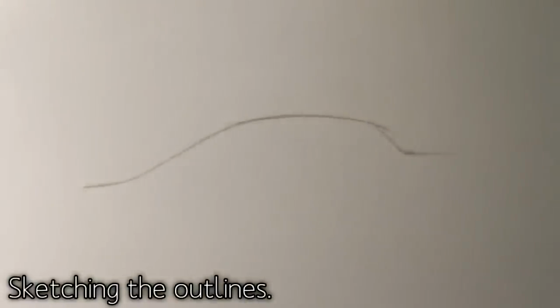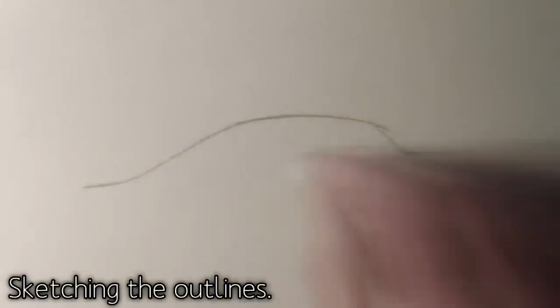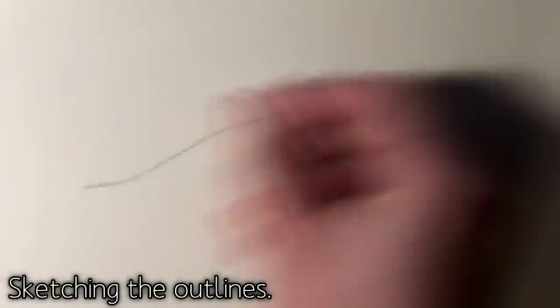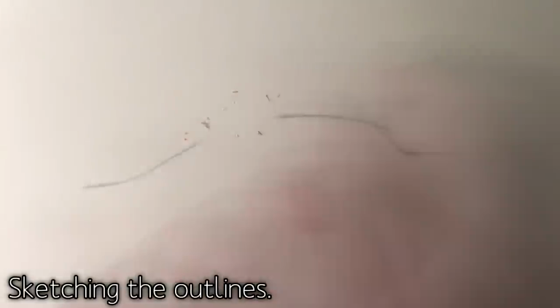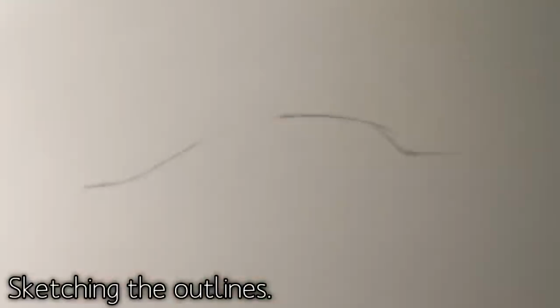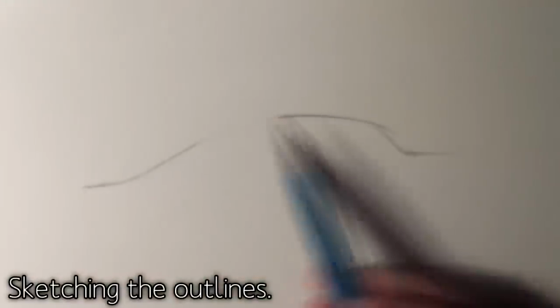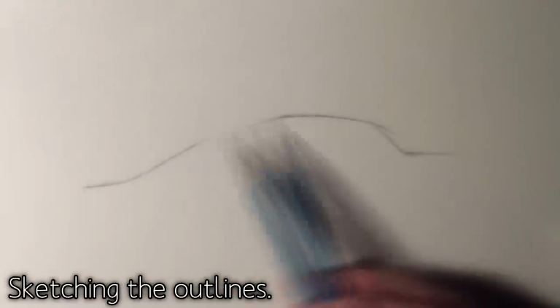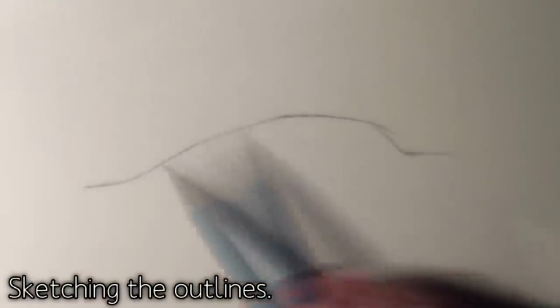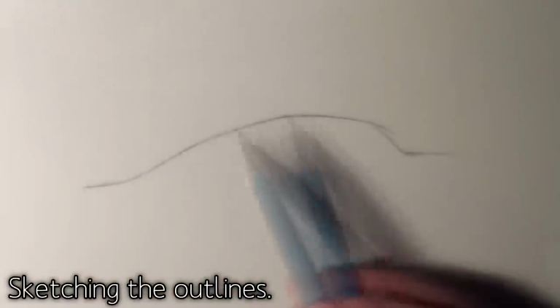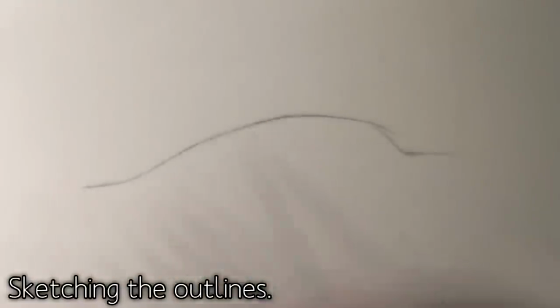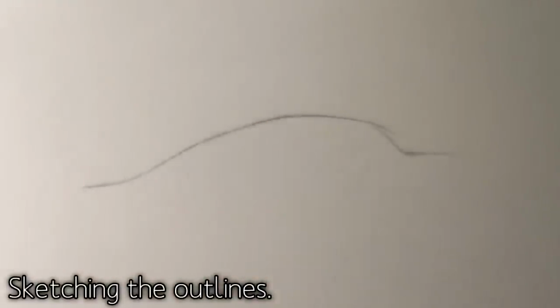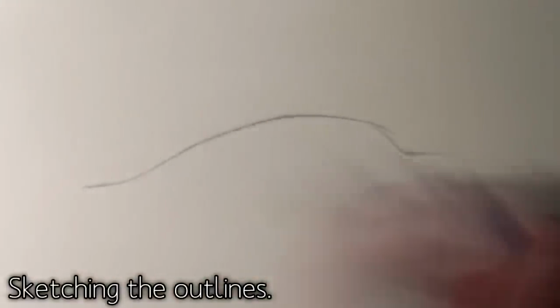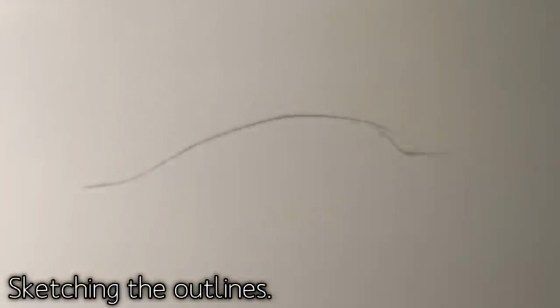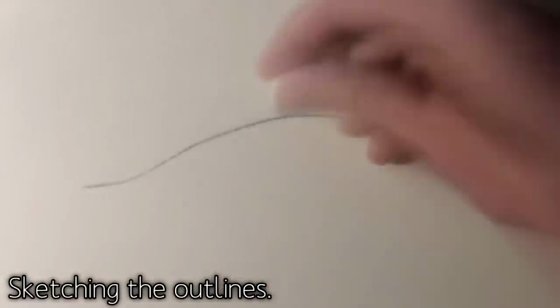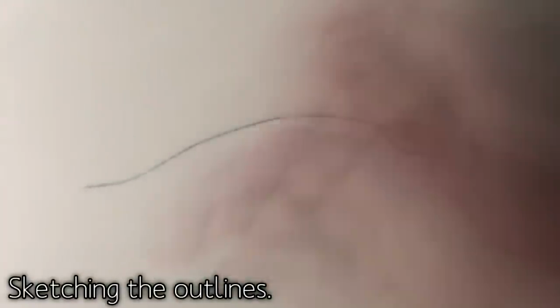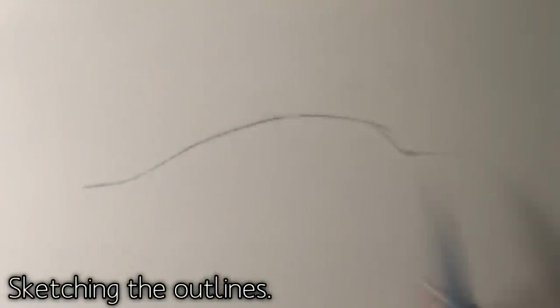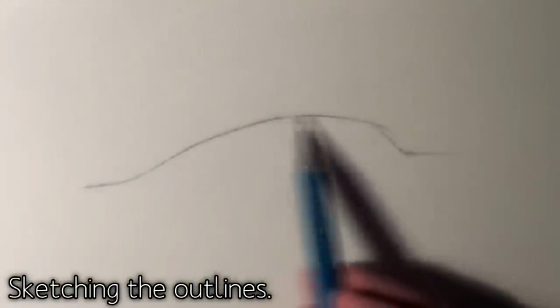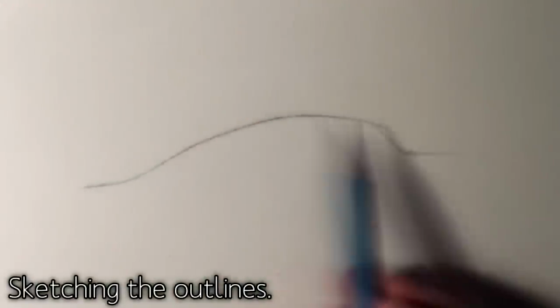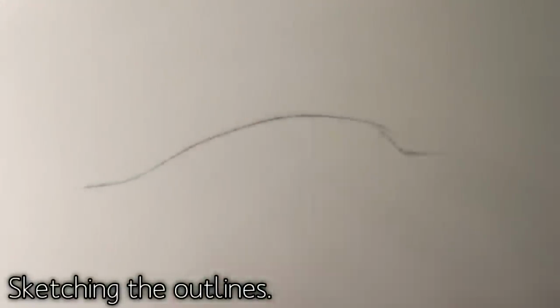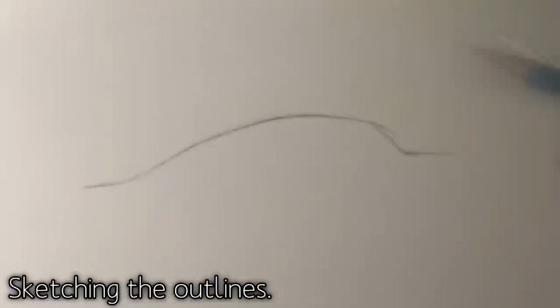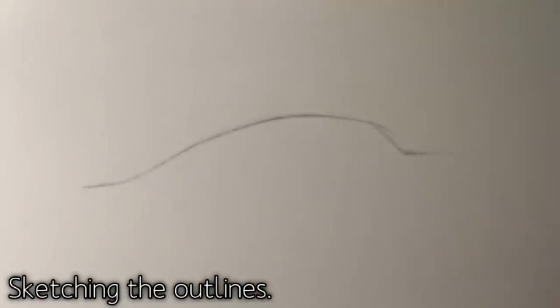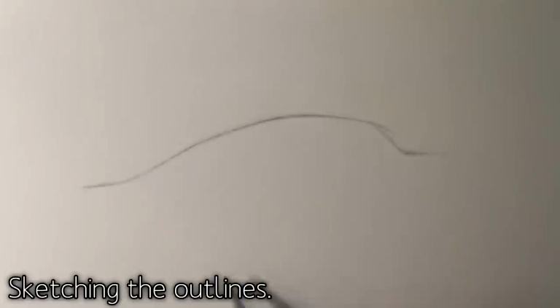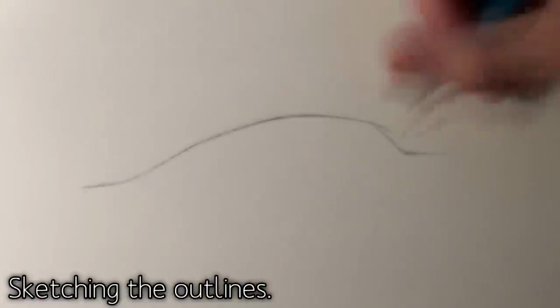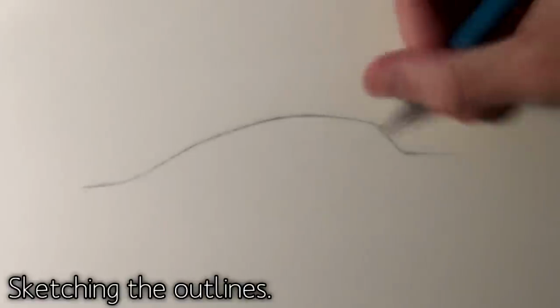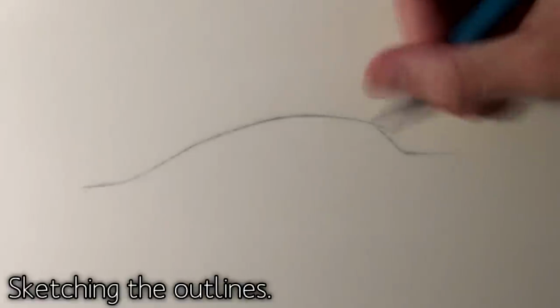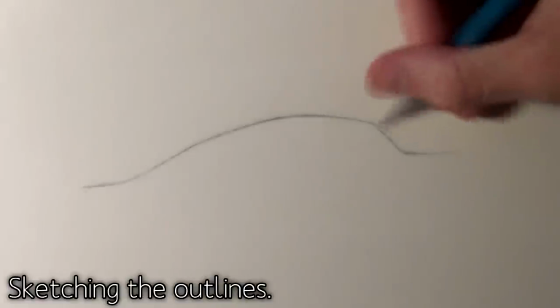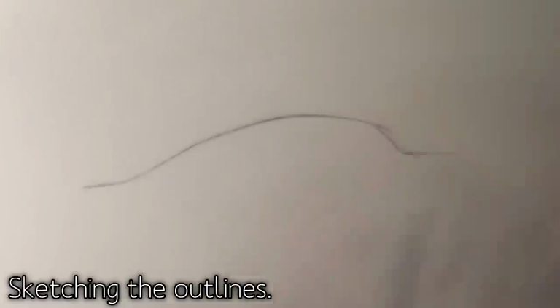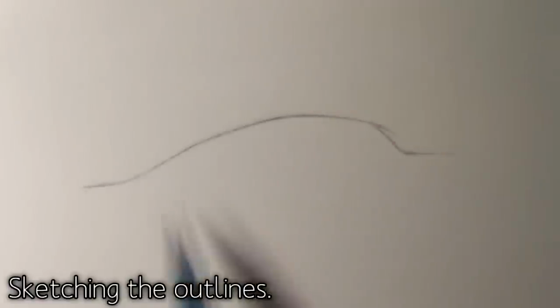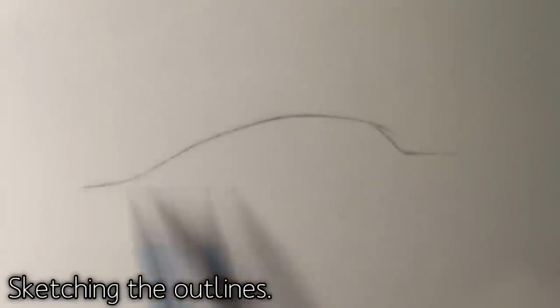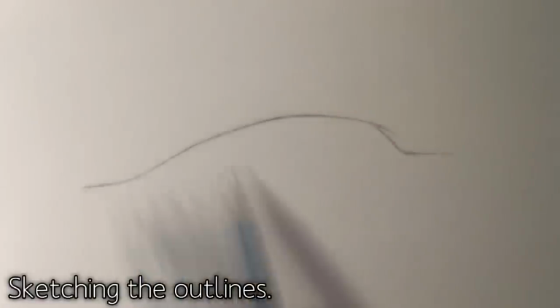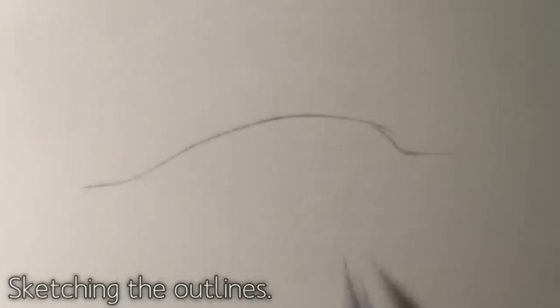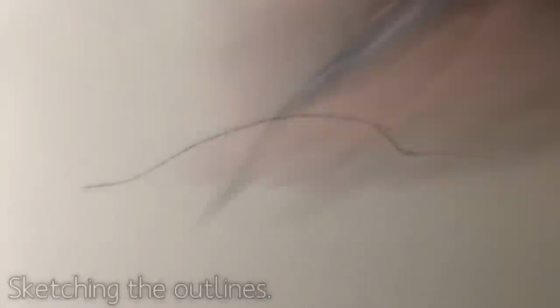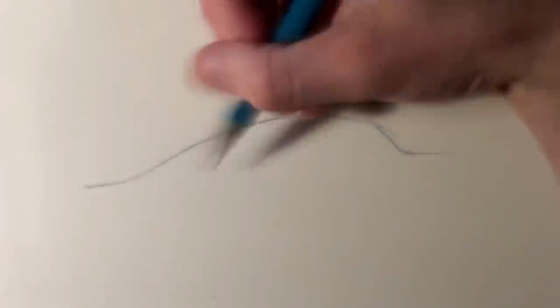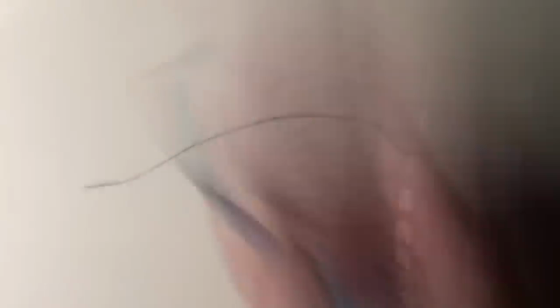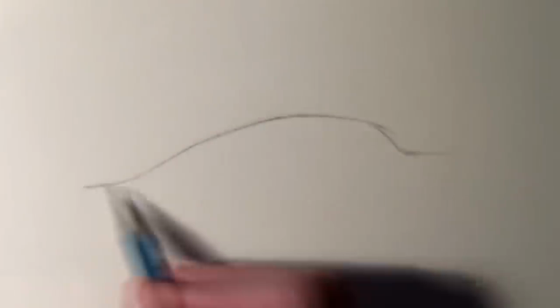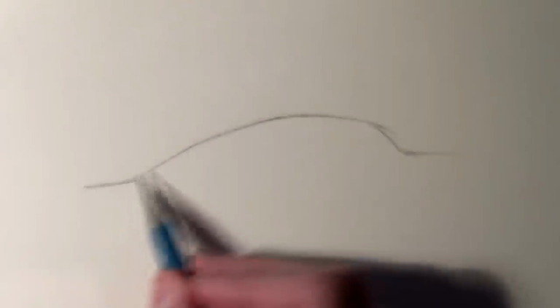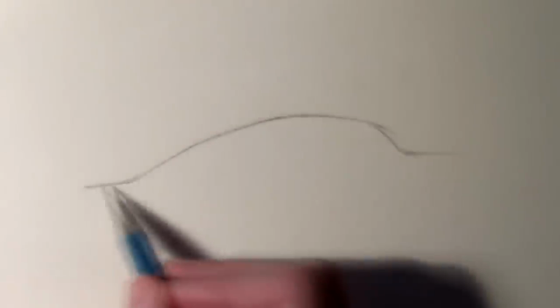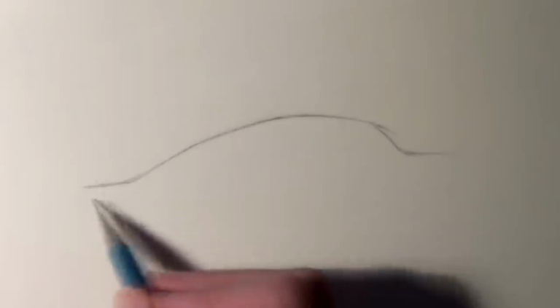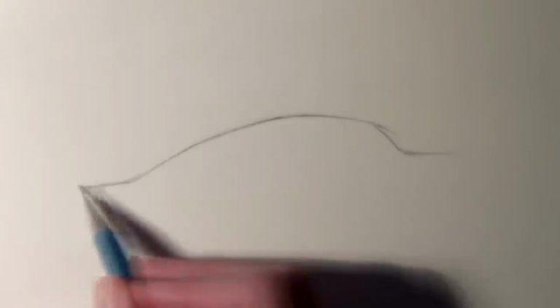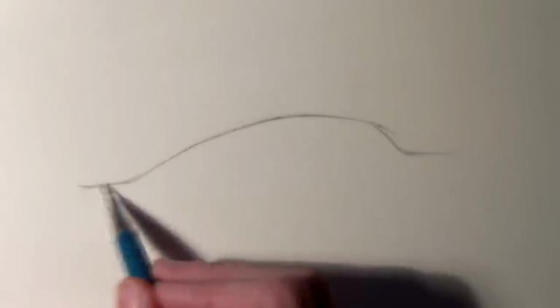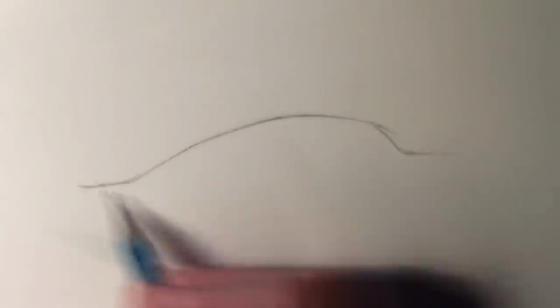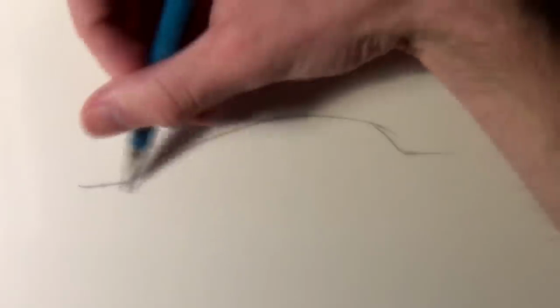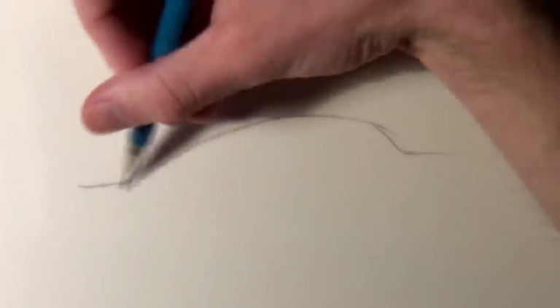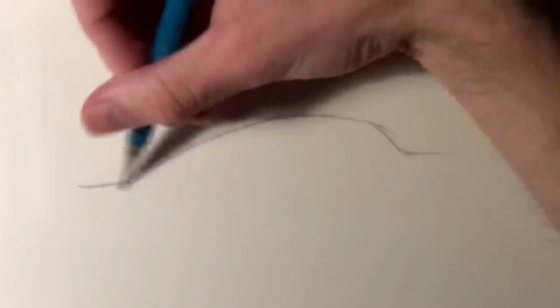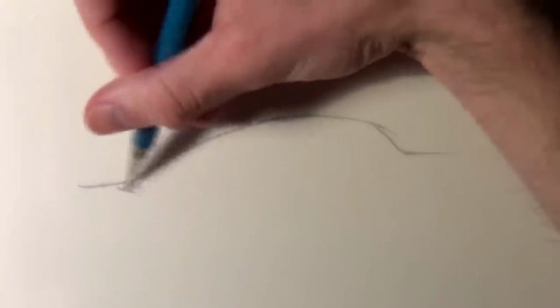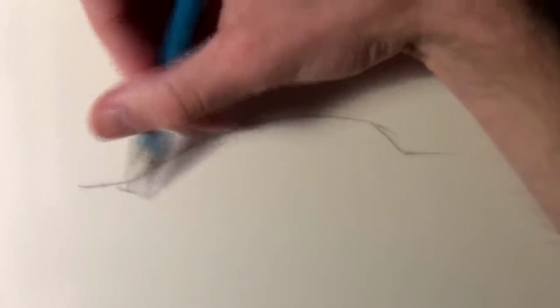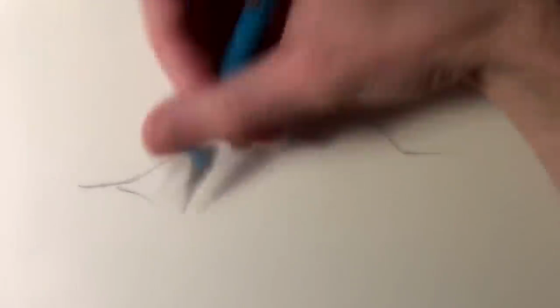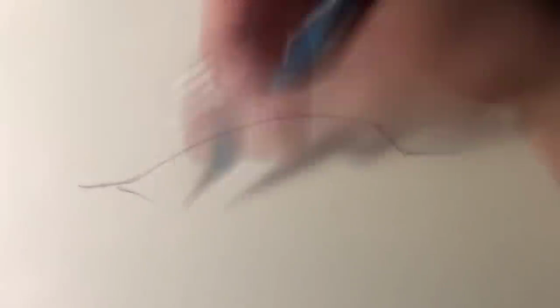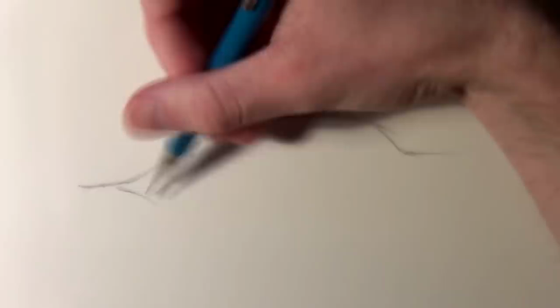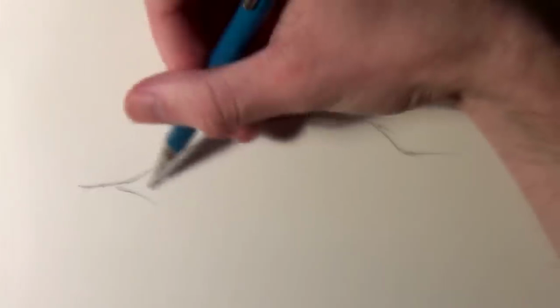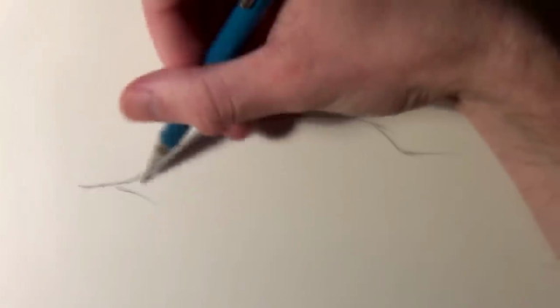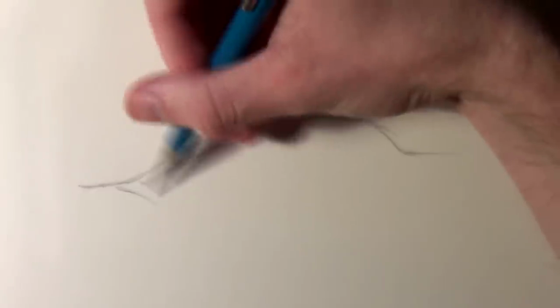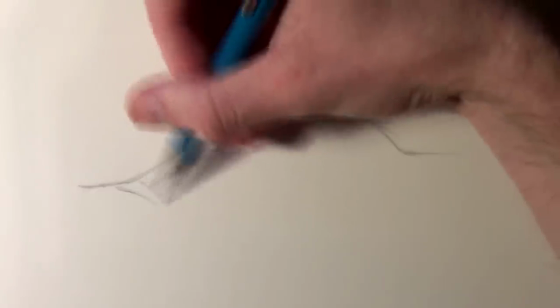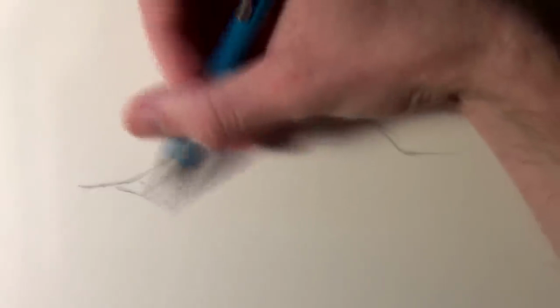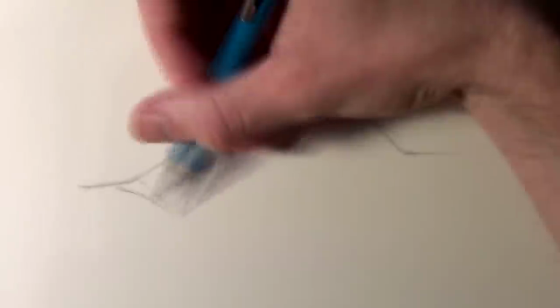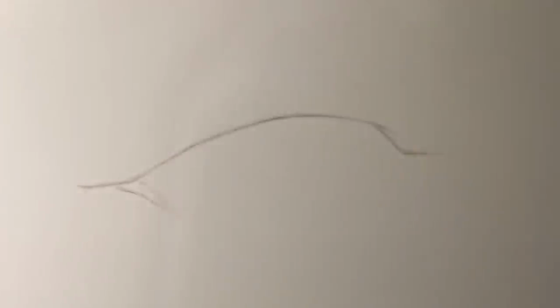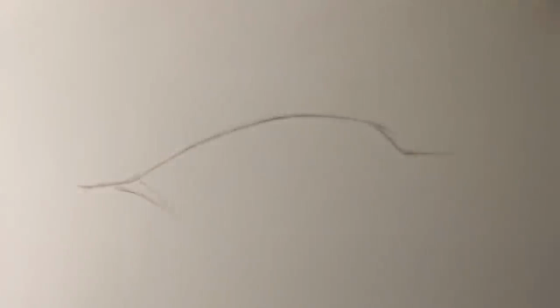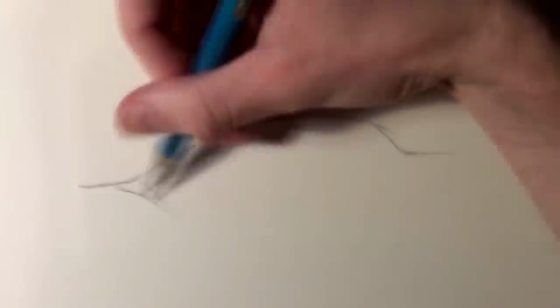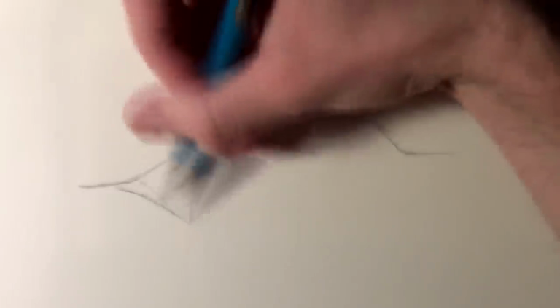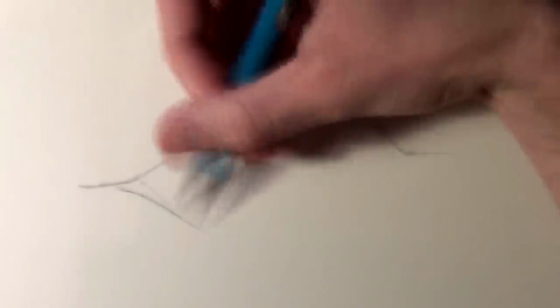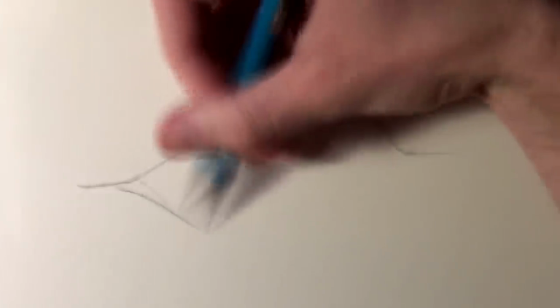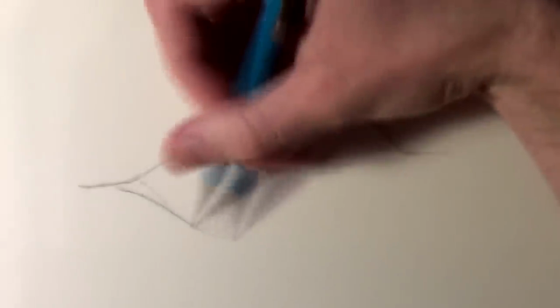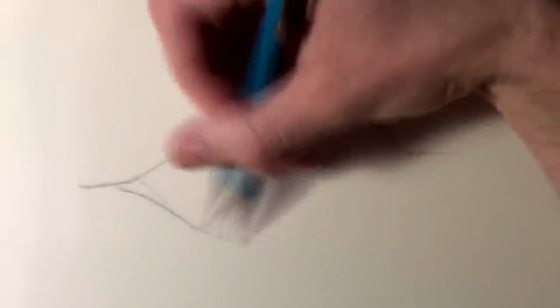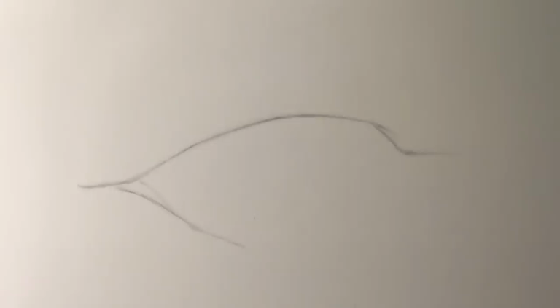Start off by sketching the outlines. They don't have to be exact or perfect, as long as you follow the basic shape that I'm showing you in this video.